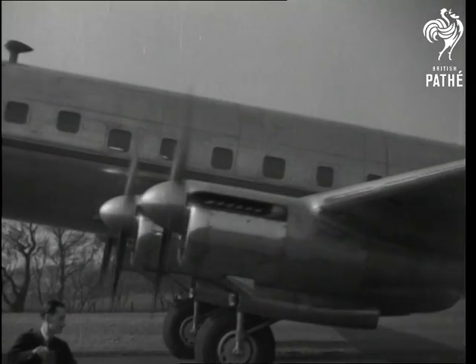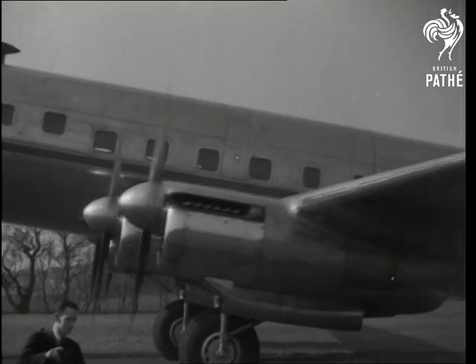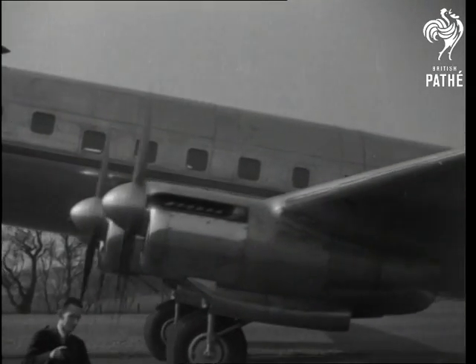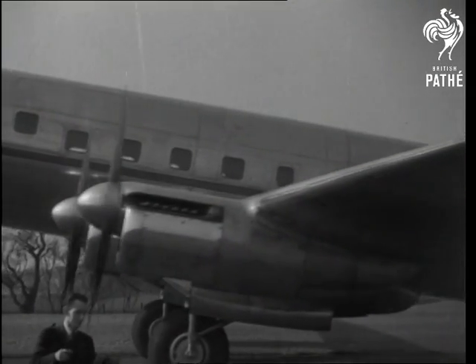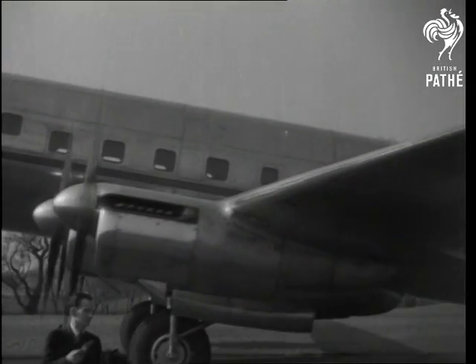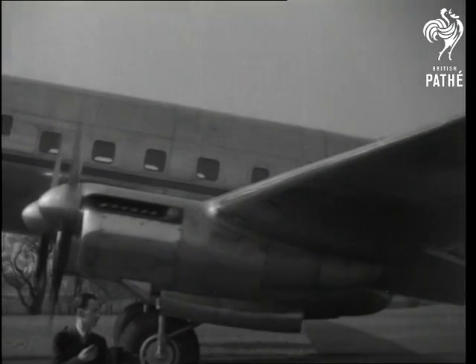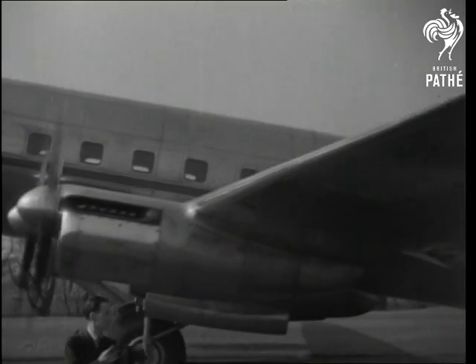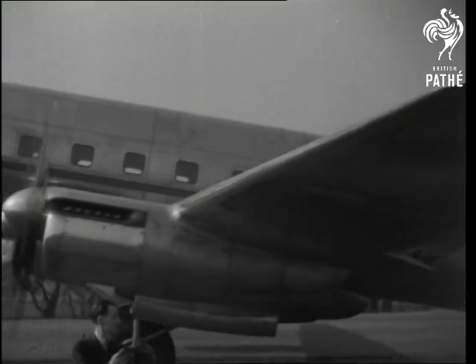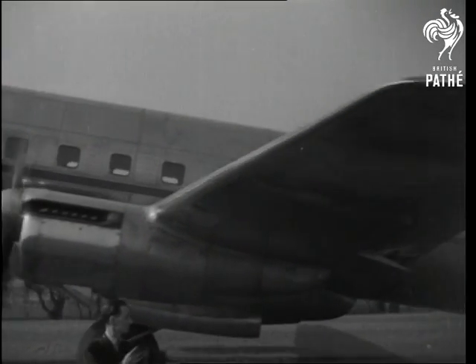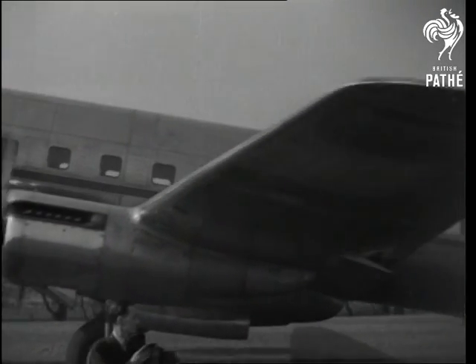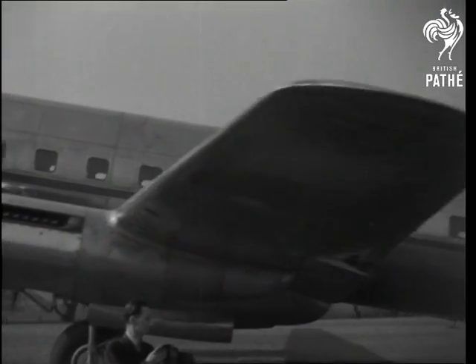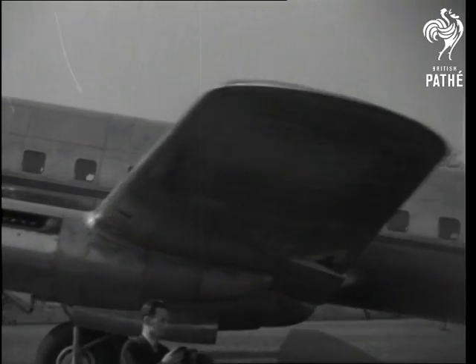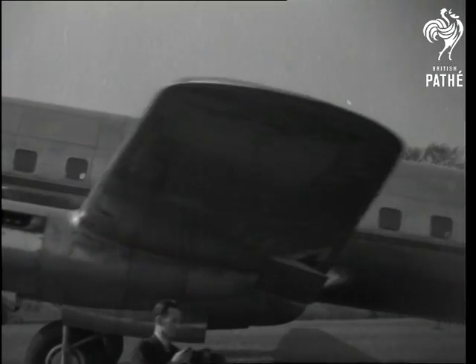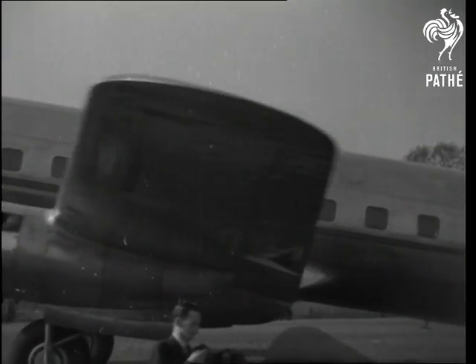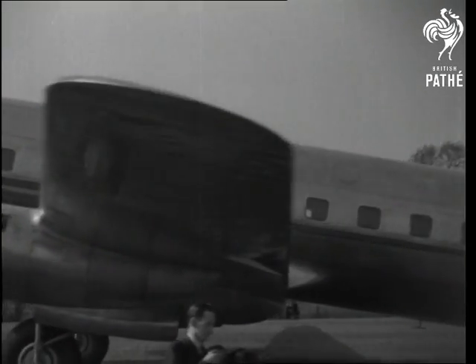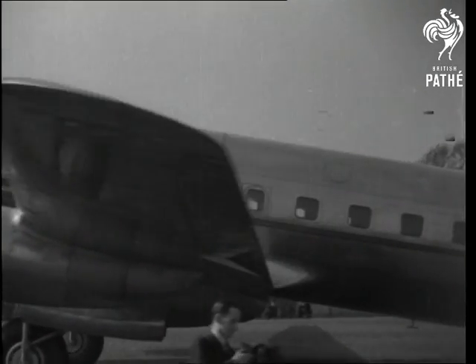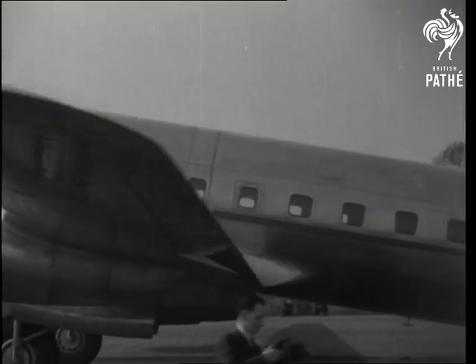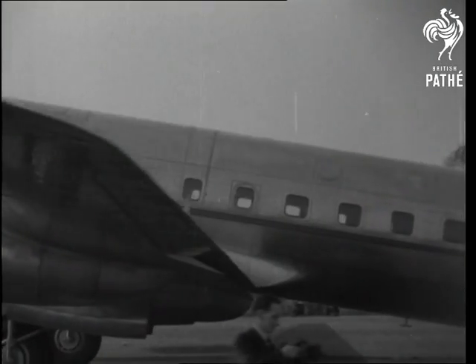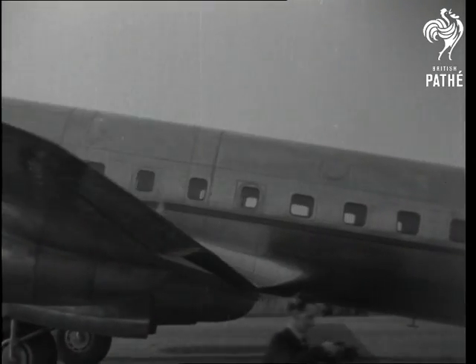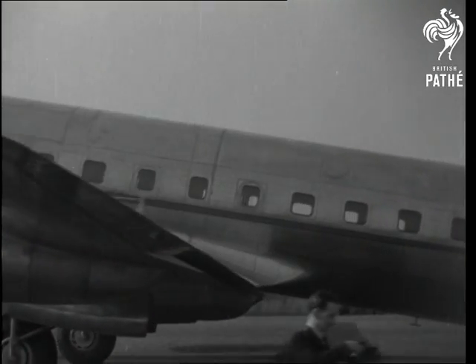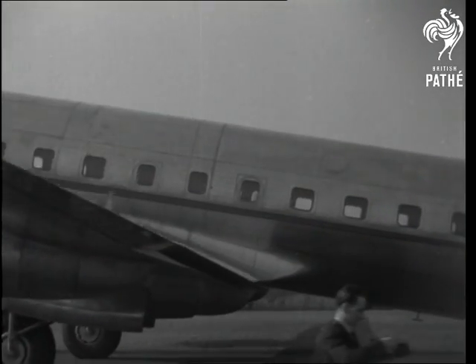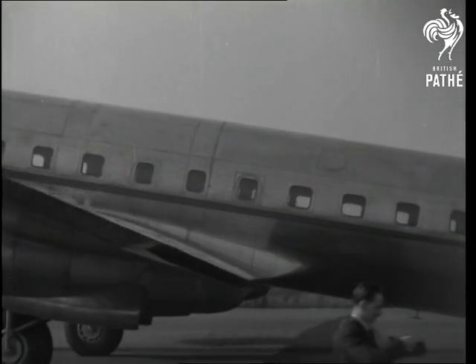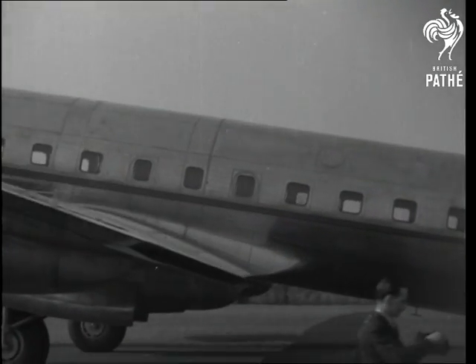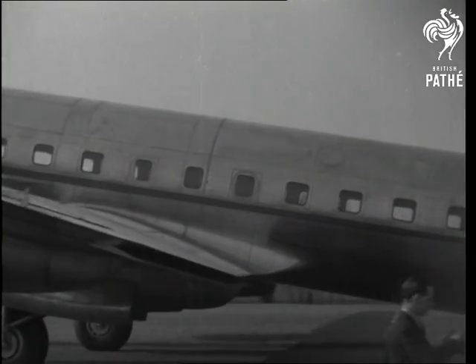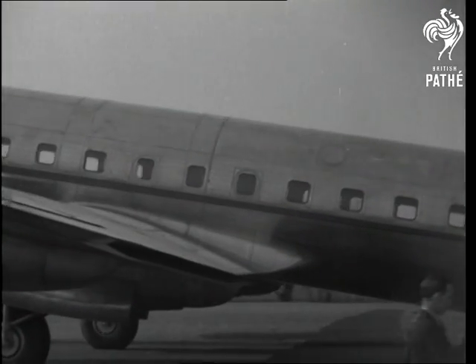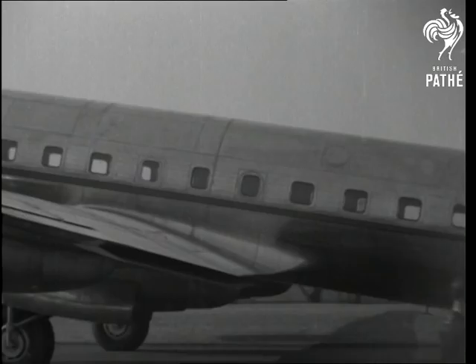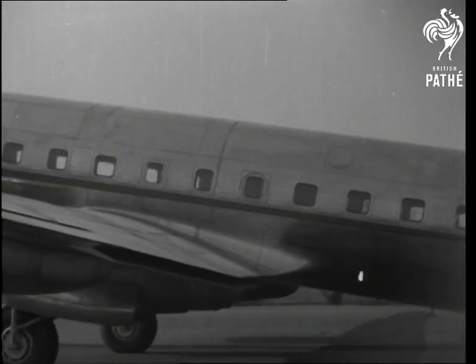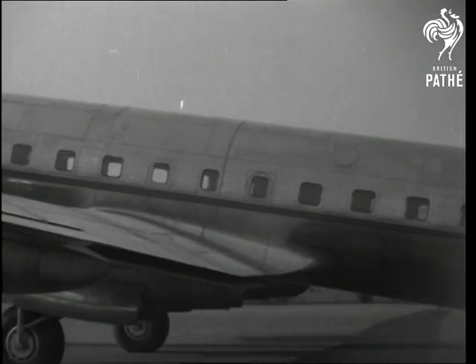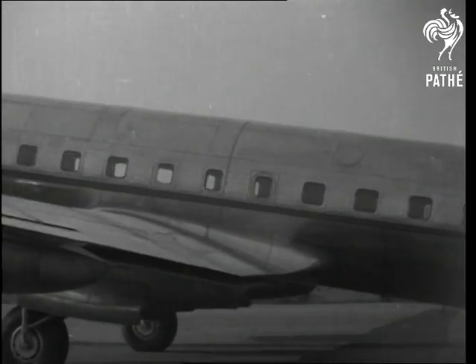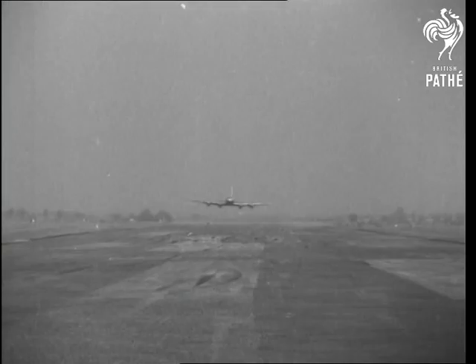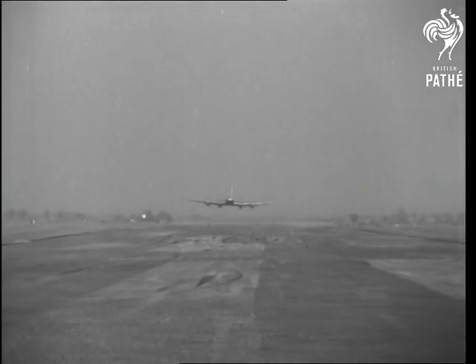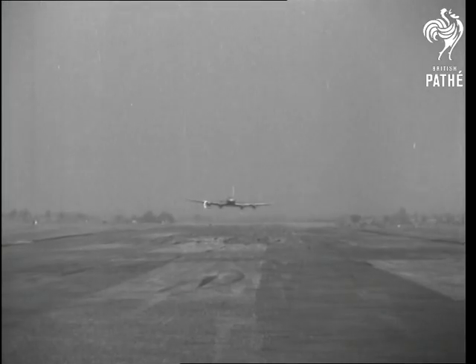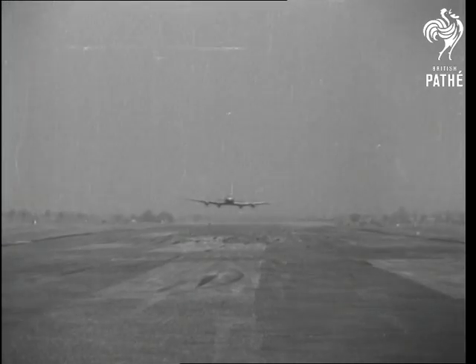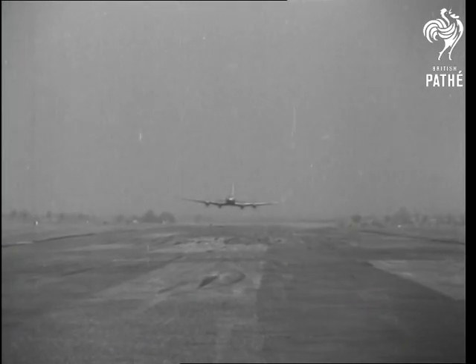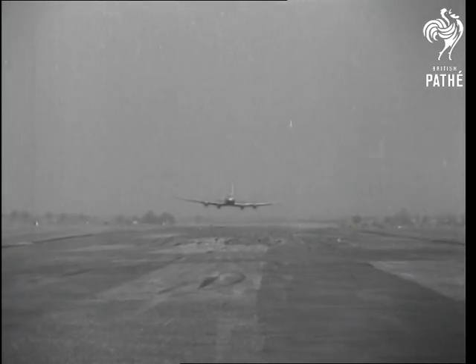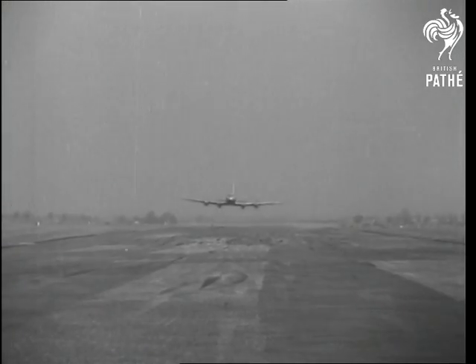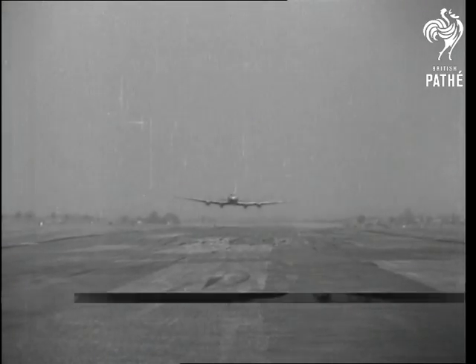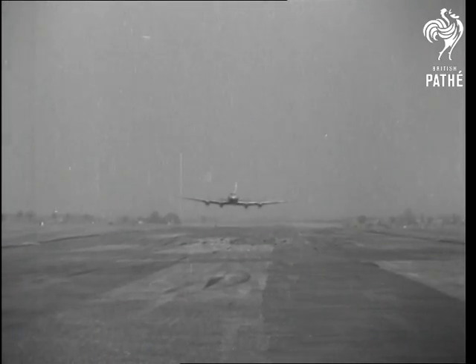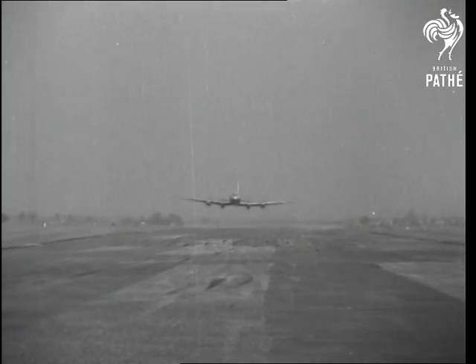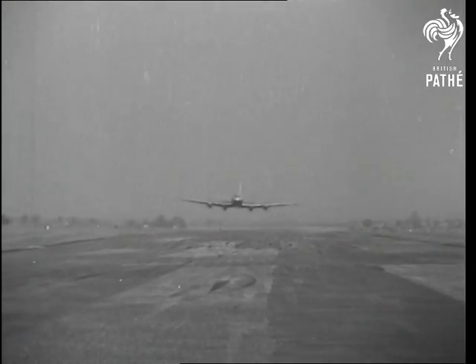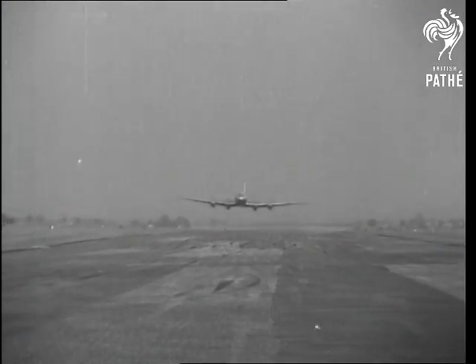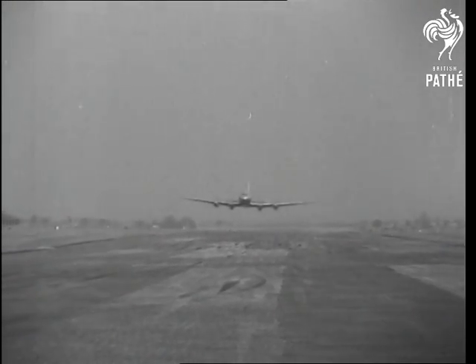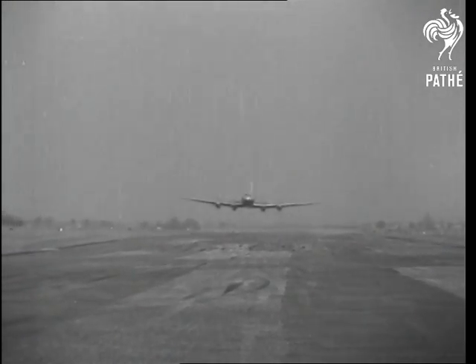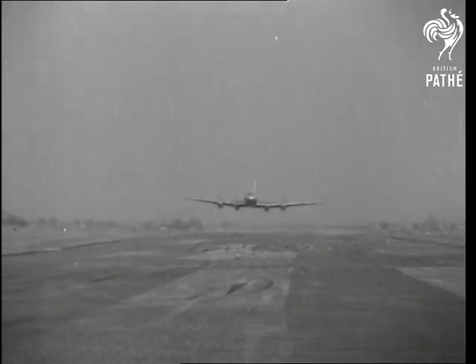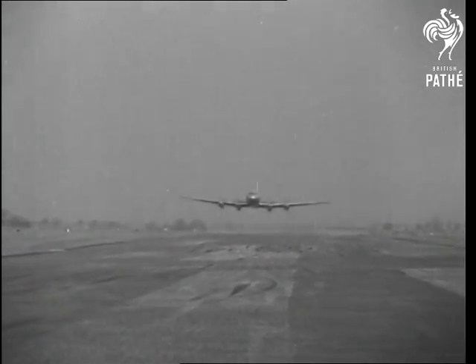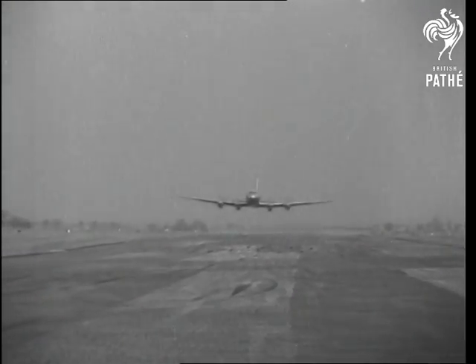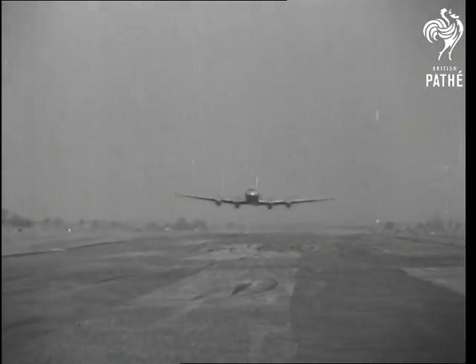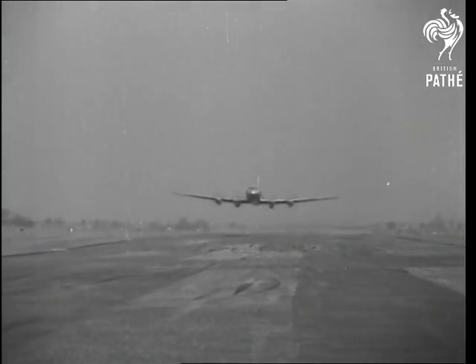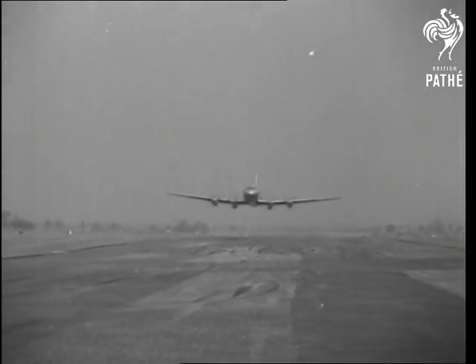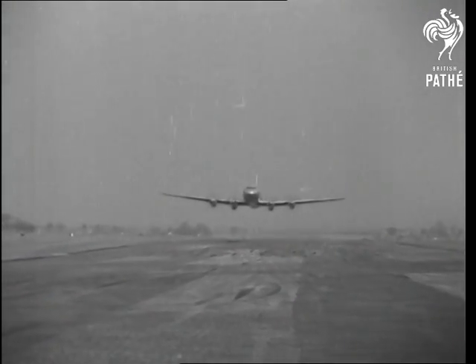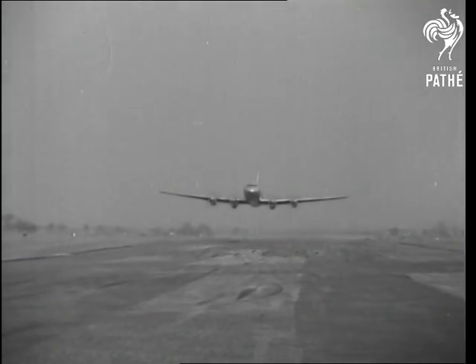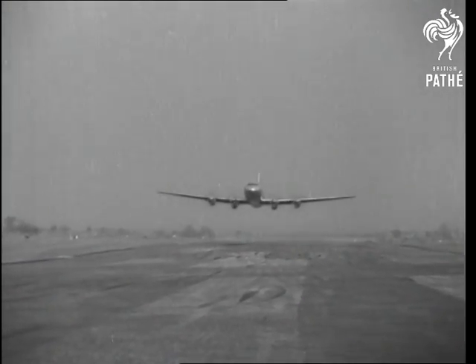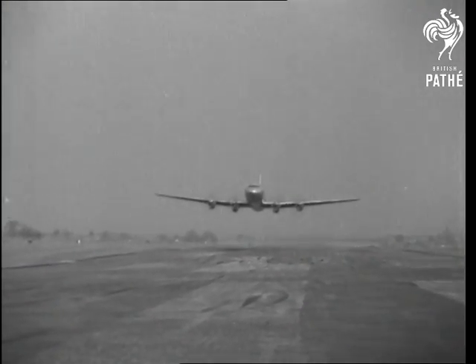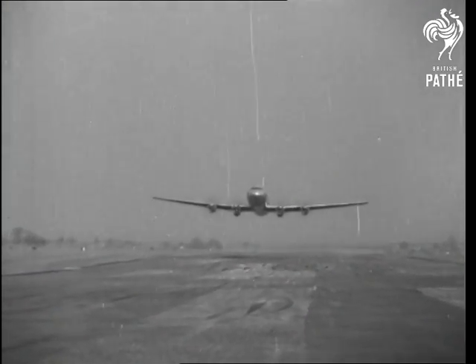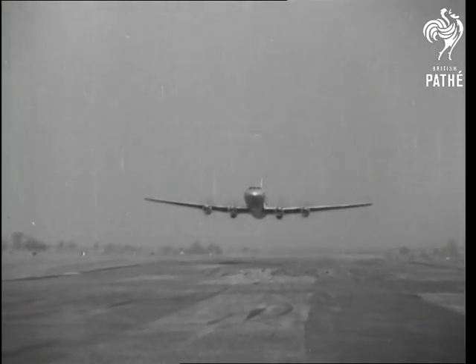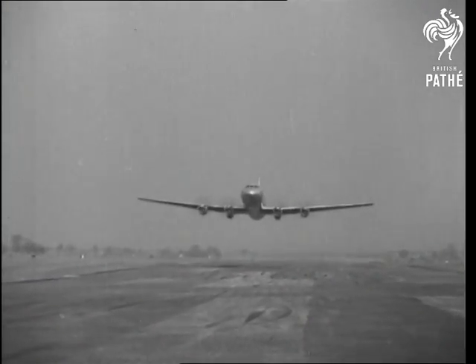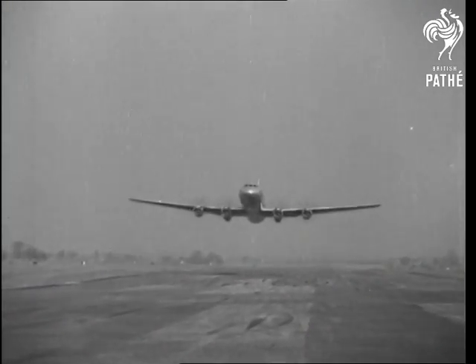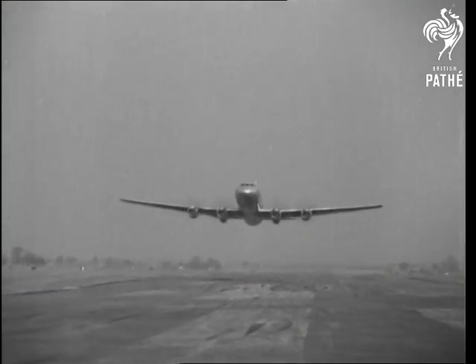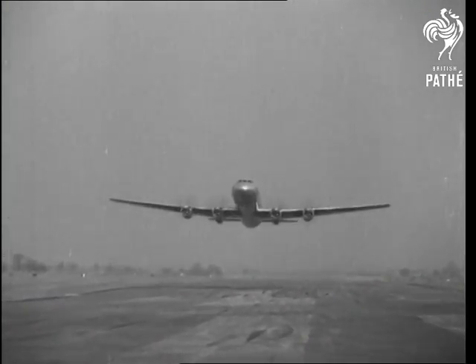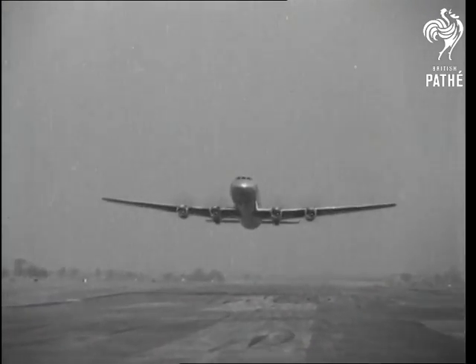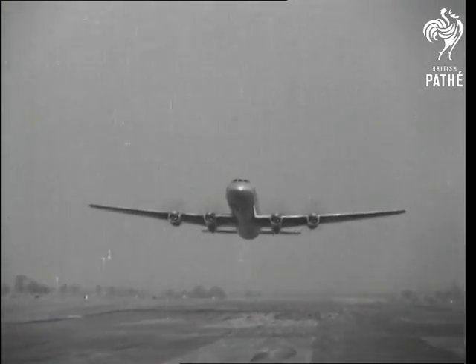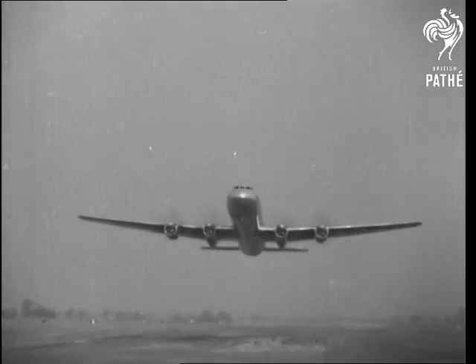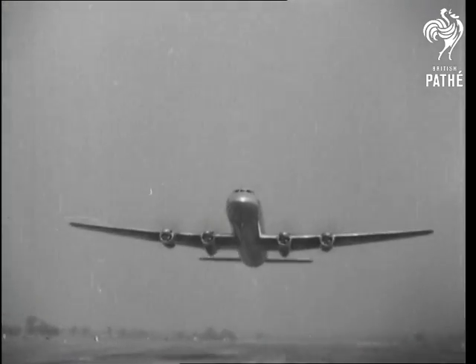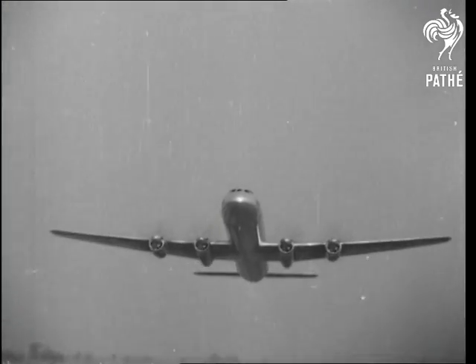Fitted with lounge deck, bar and full-scale kitchen, 79 flying hotels are already in production.